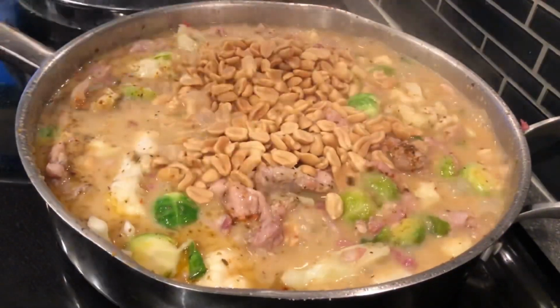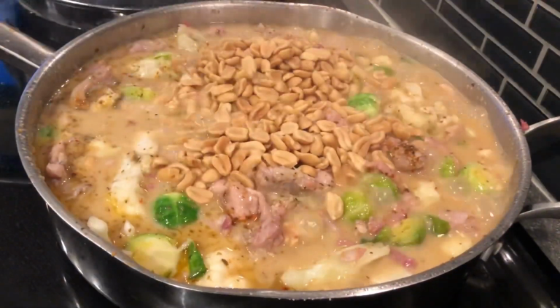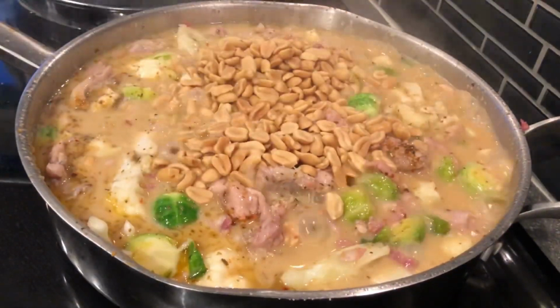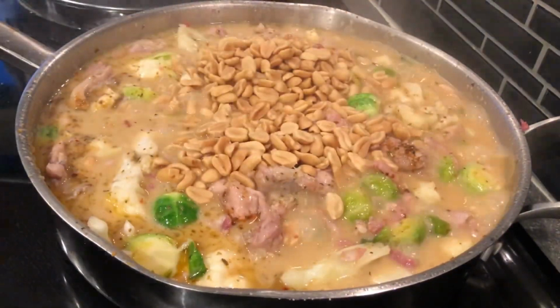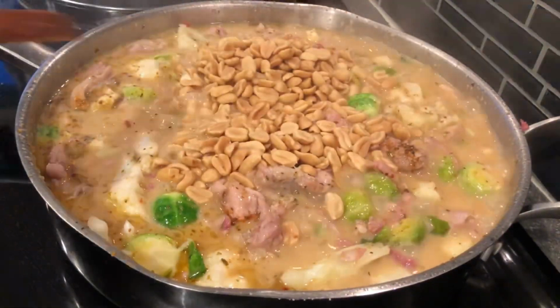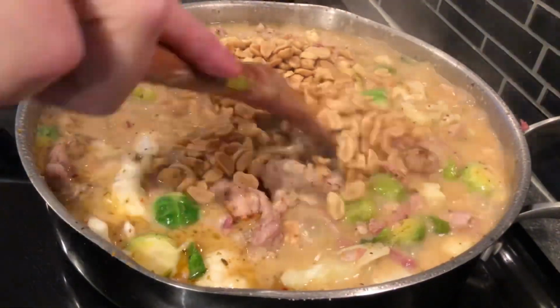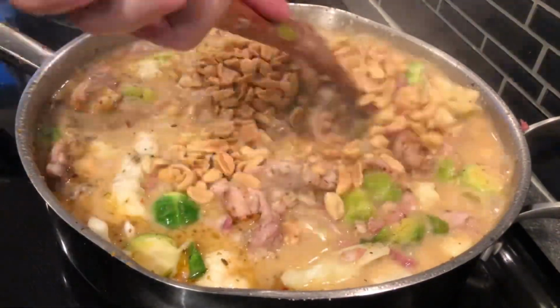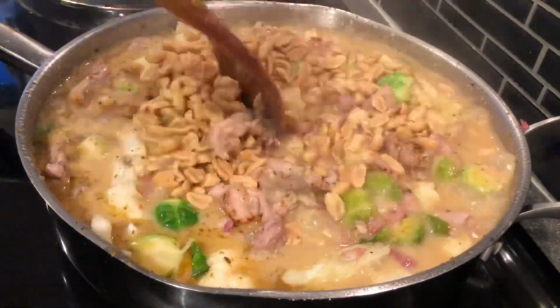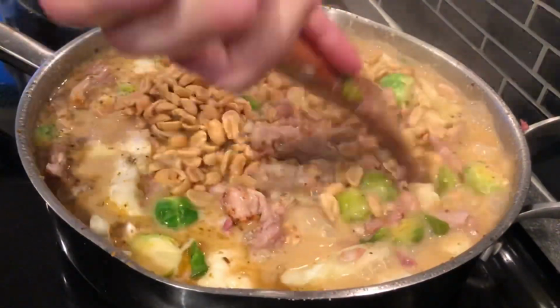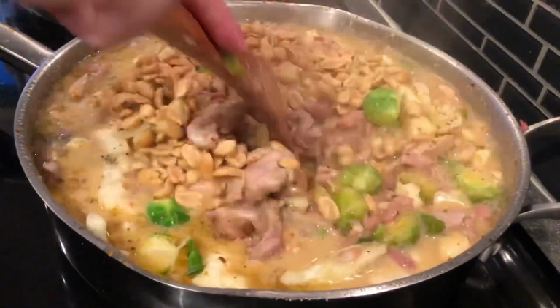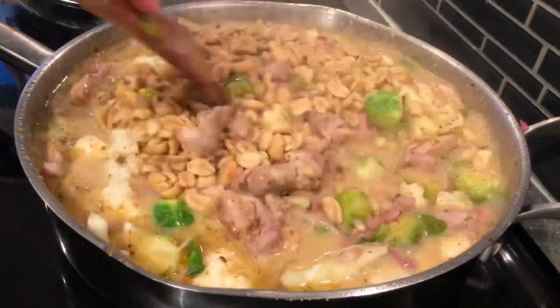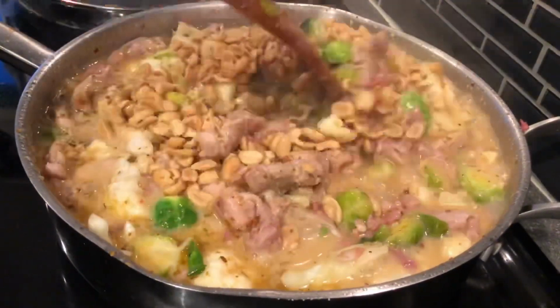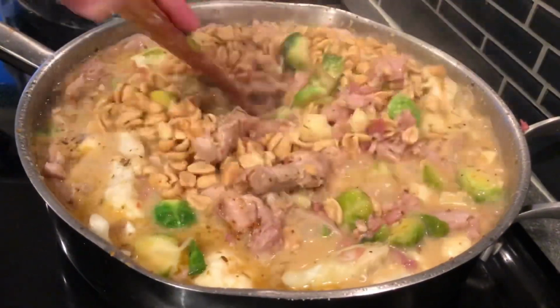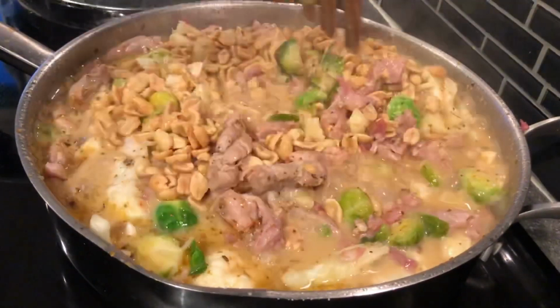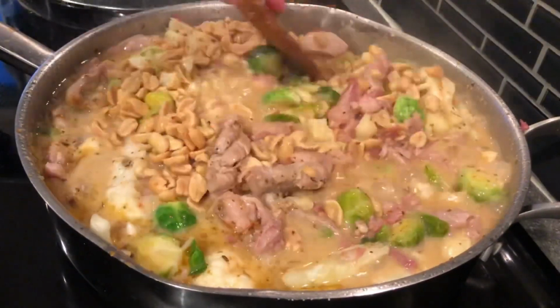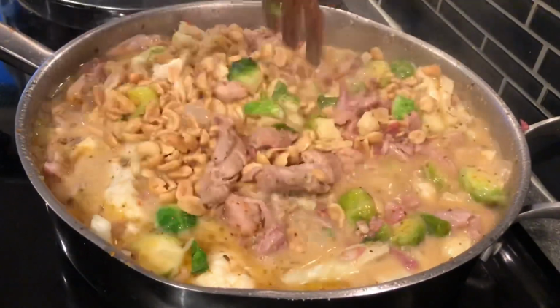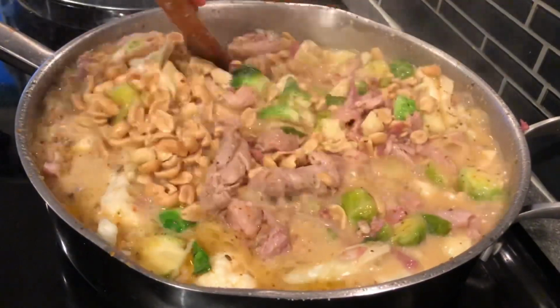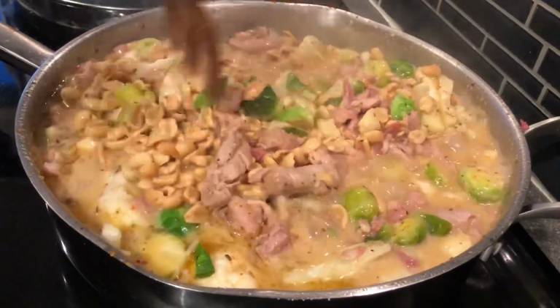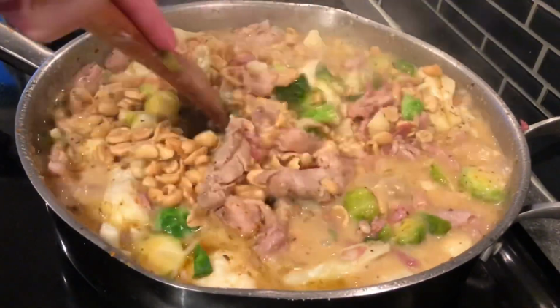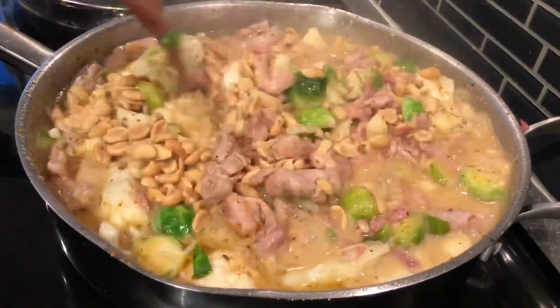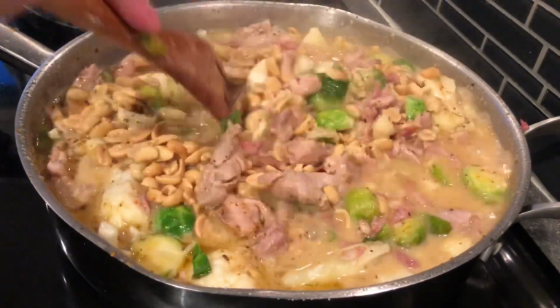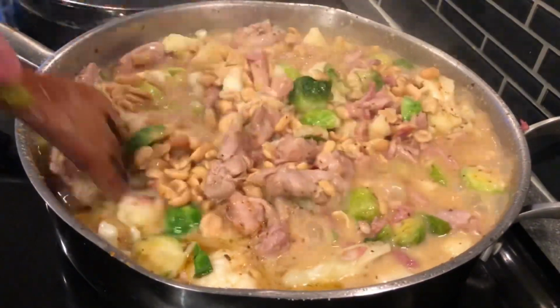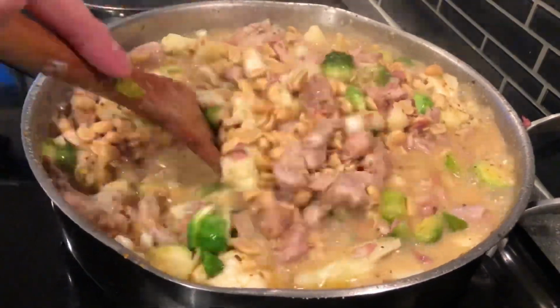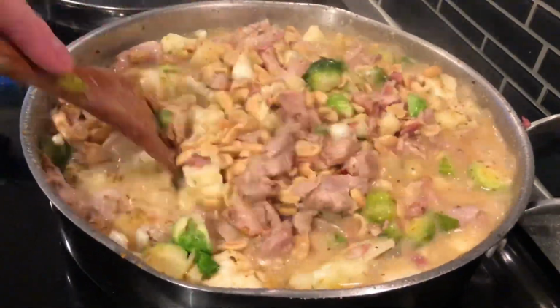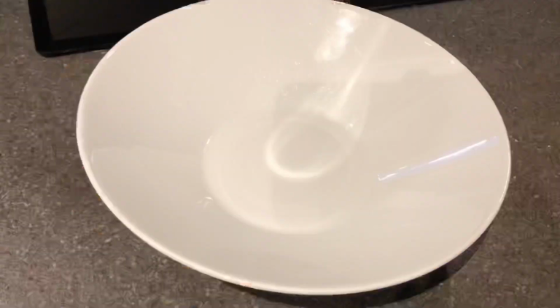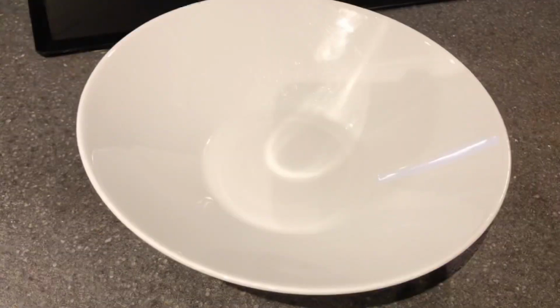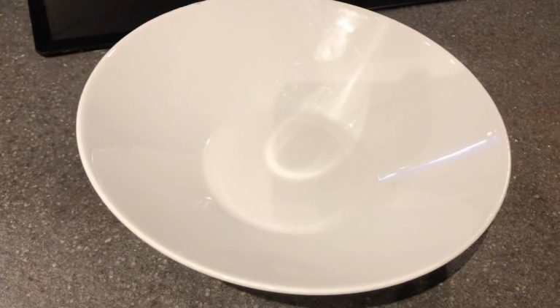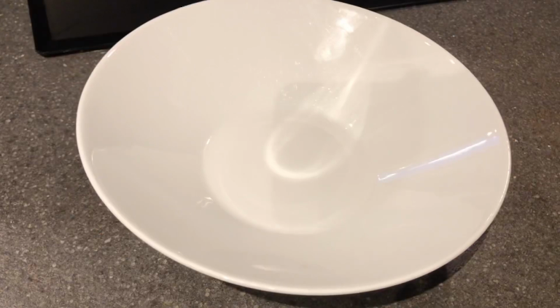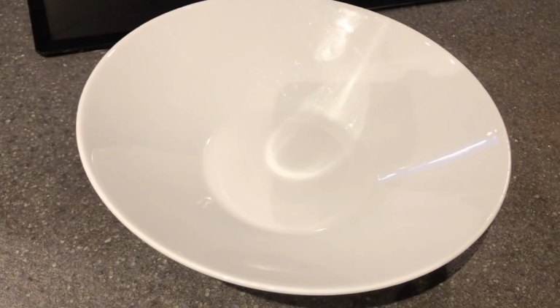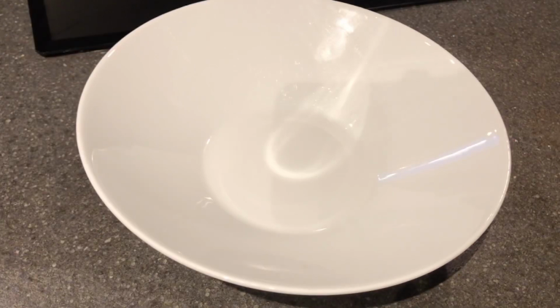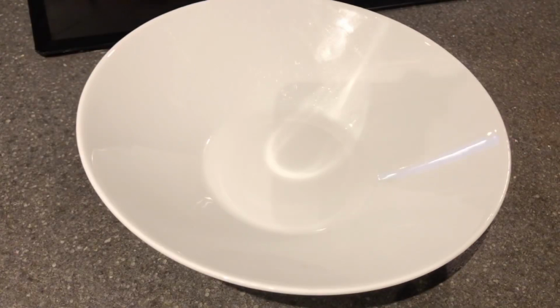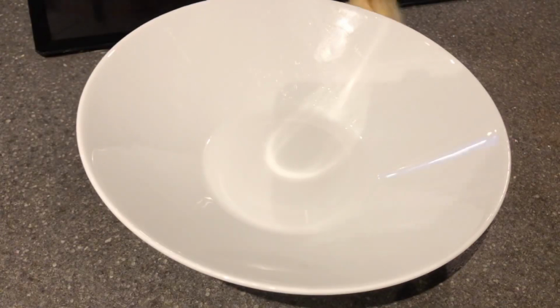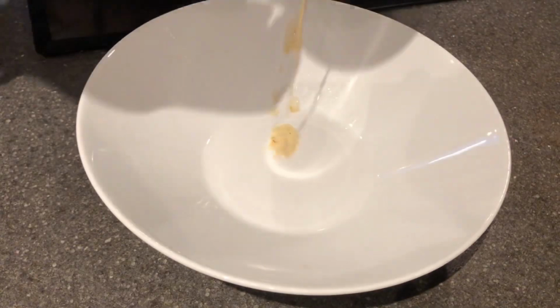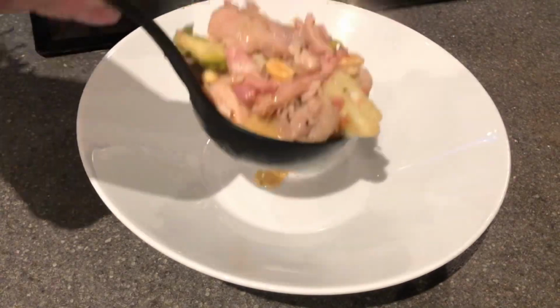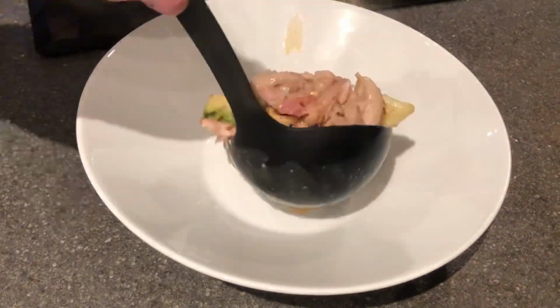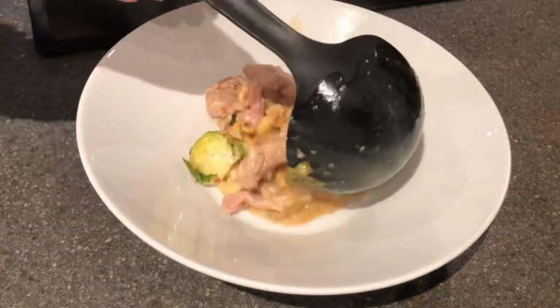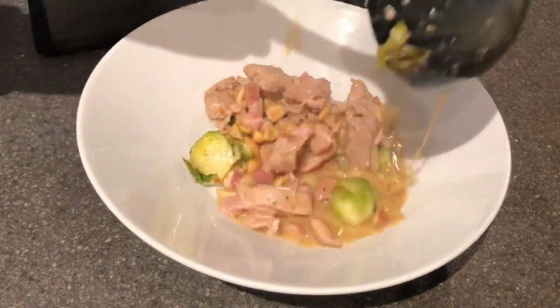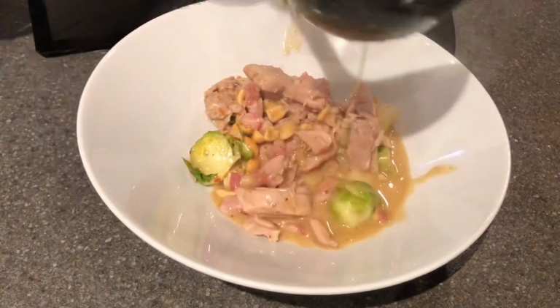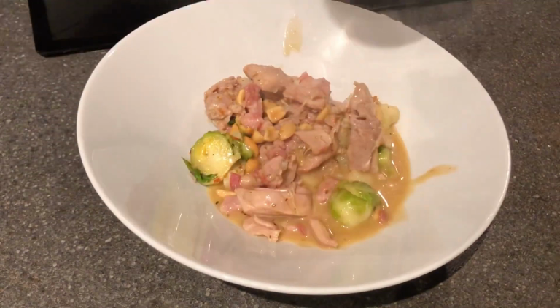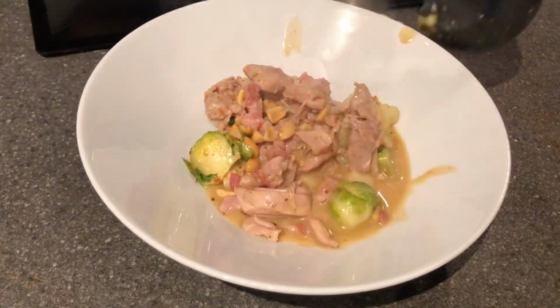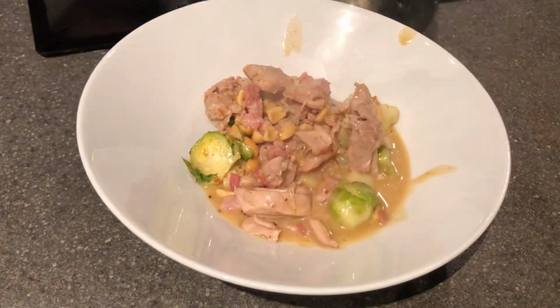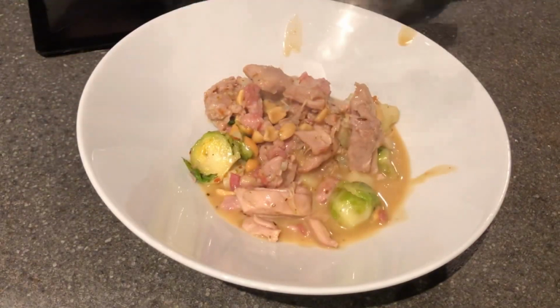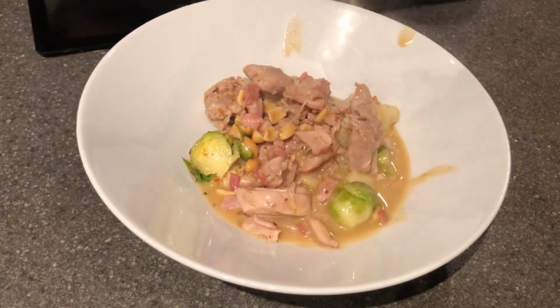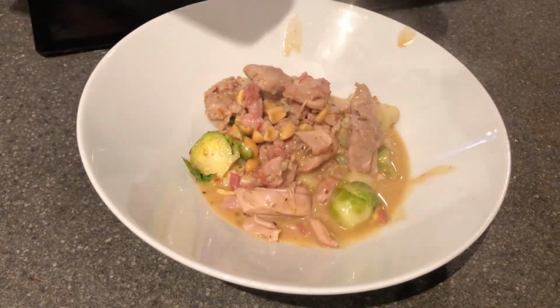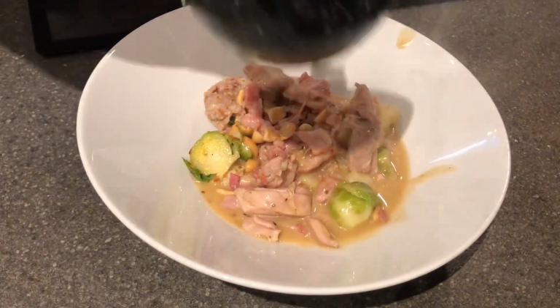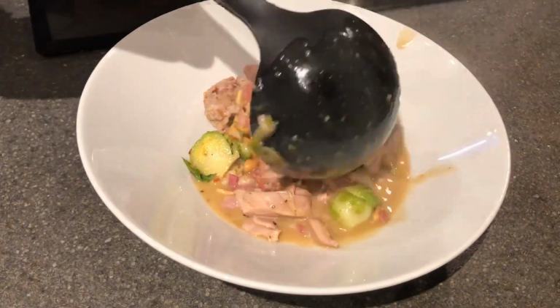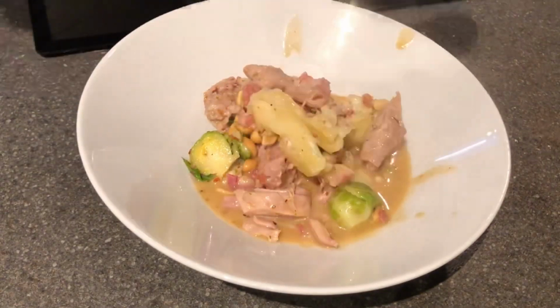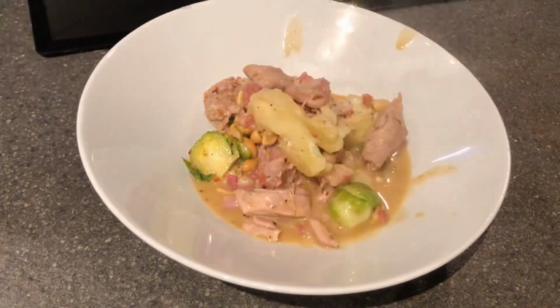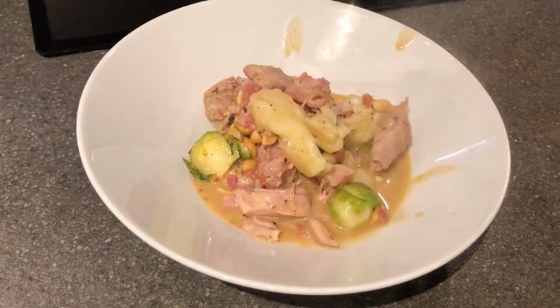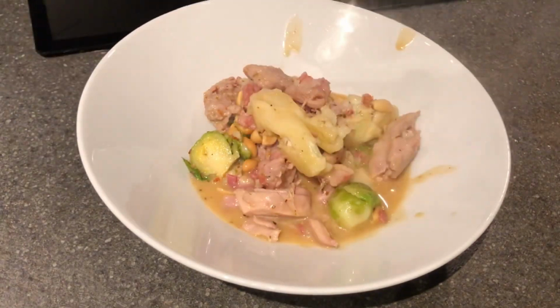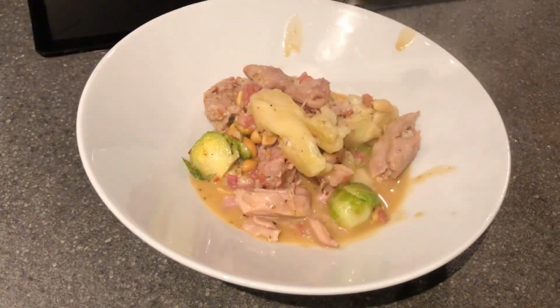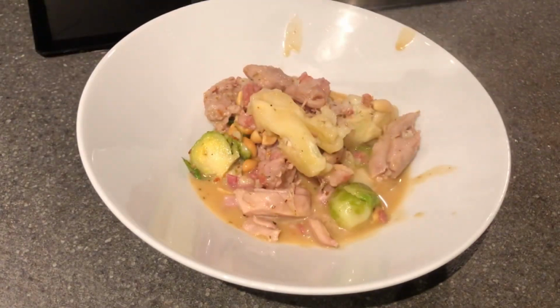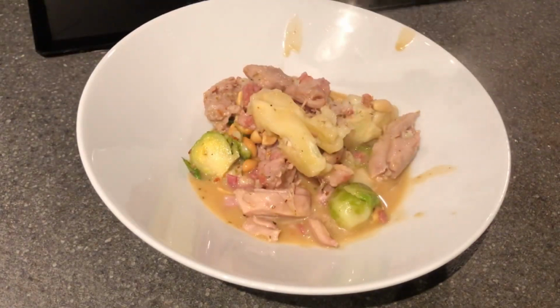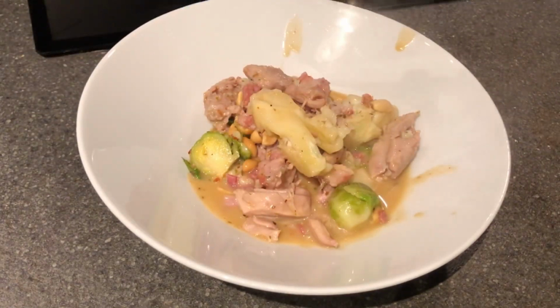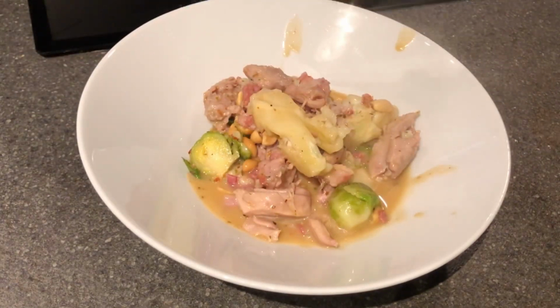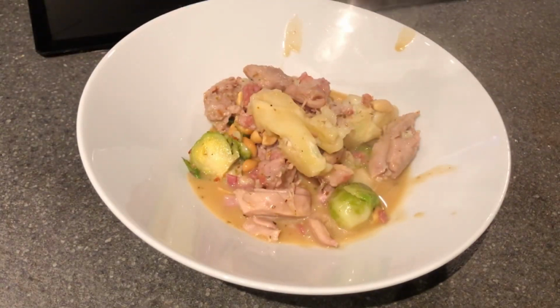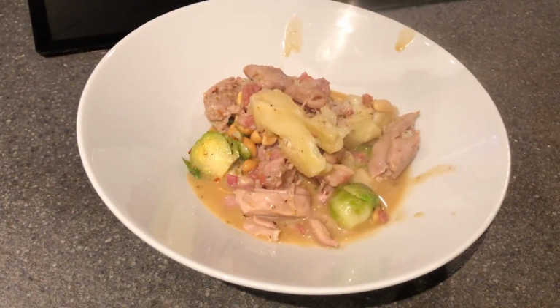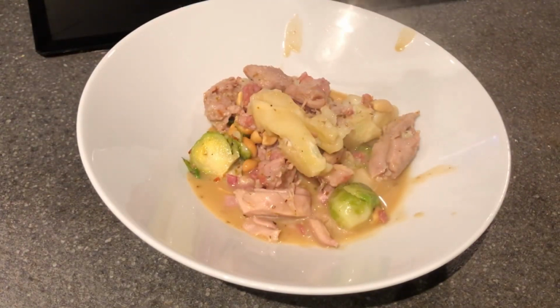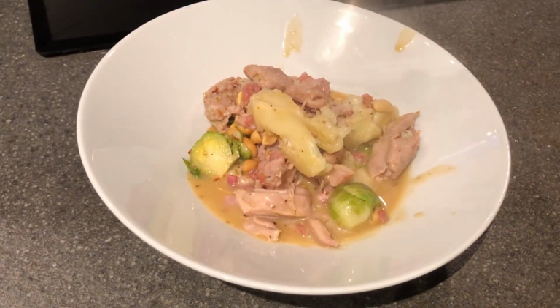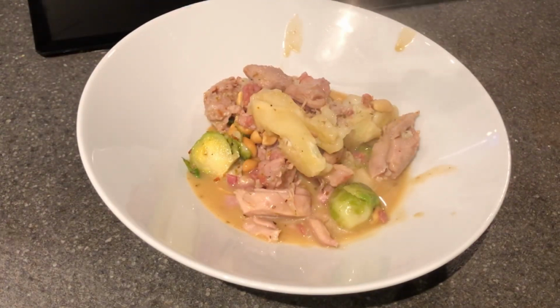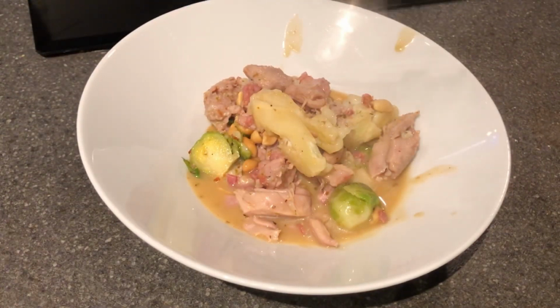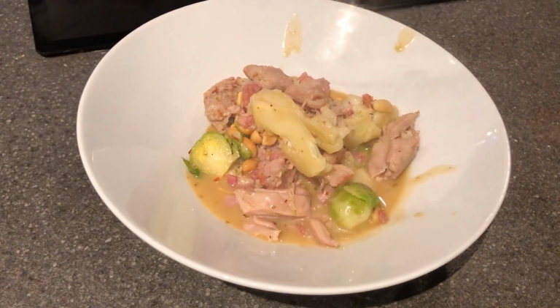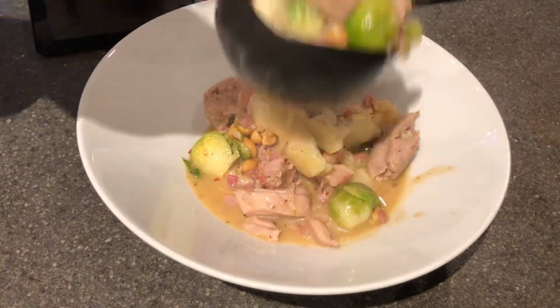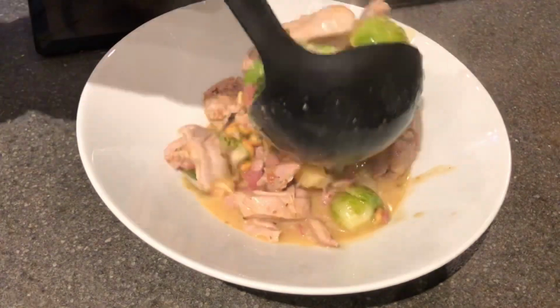Adding one cup of peanuts, stirring them in, and then it was time to plate it and taste it.